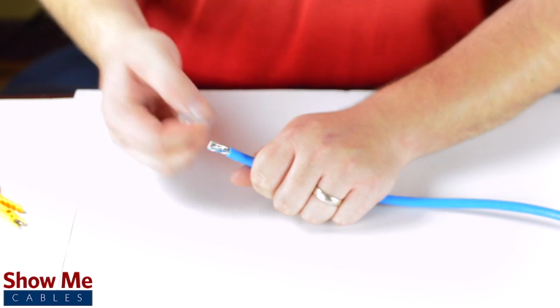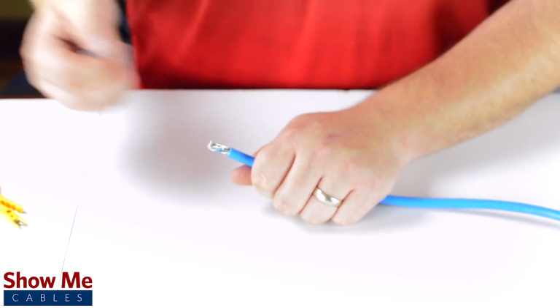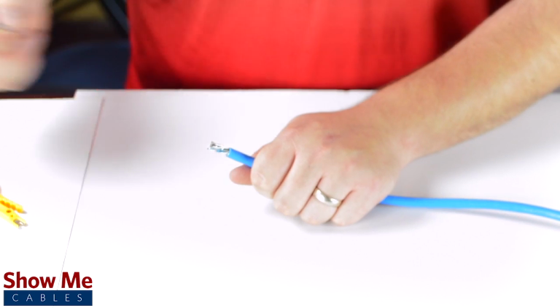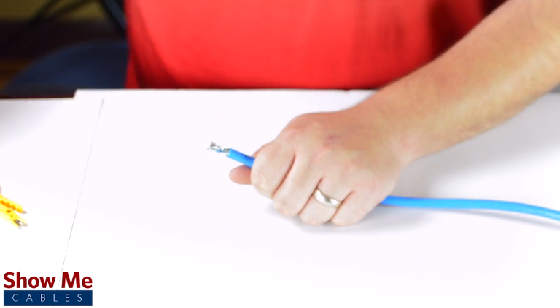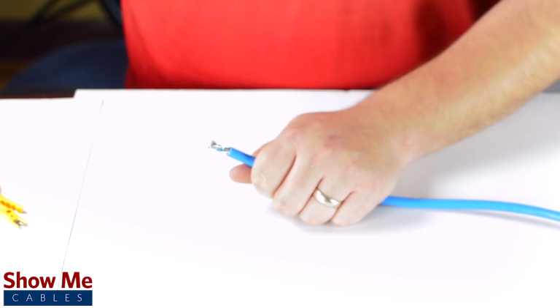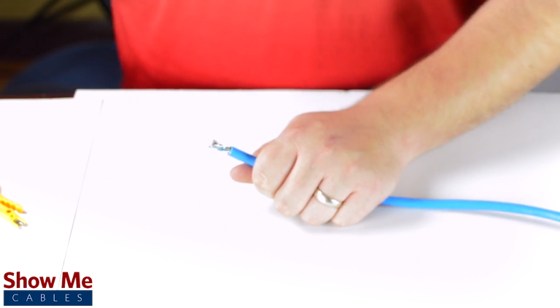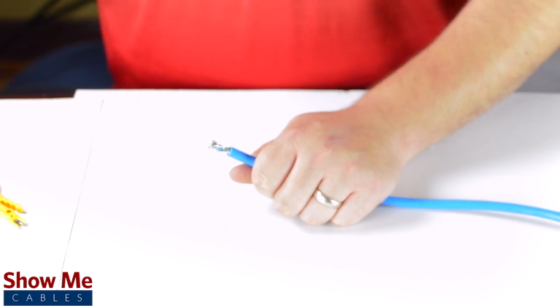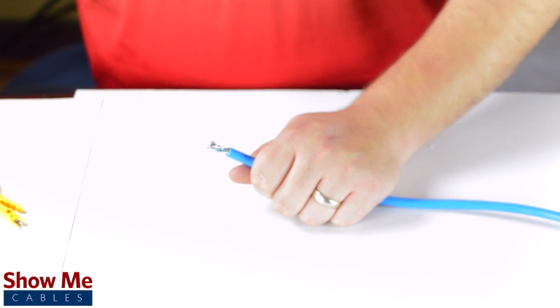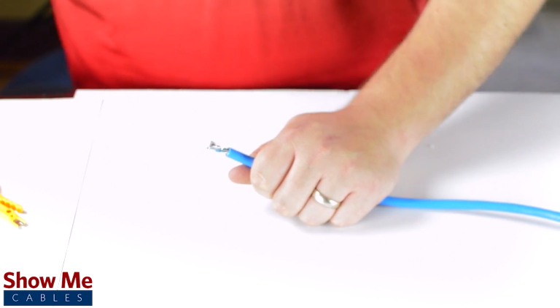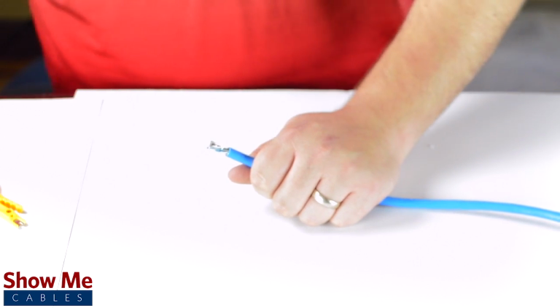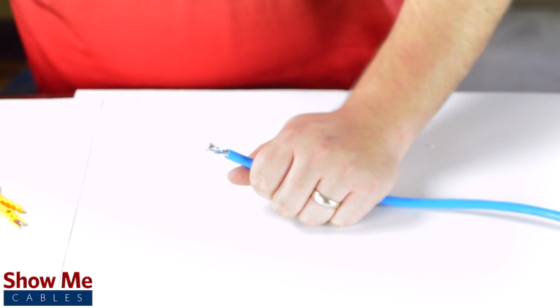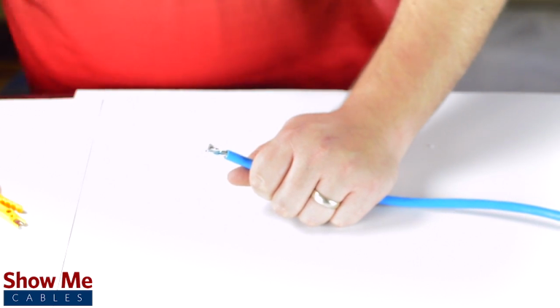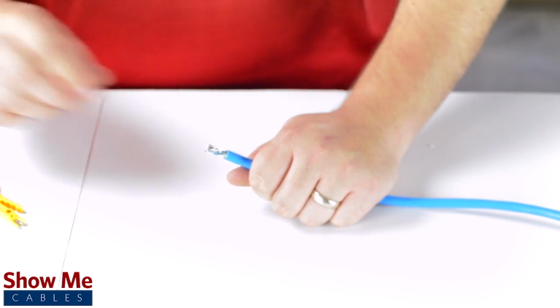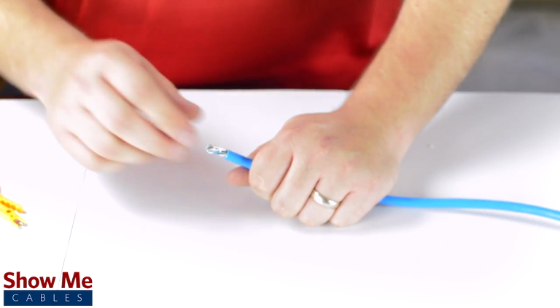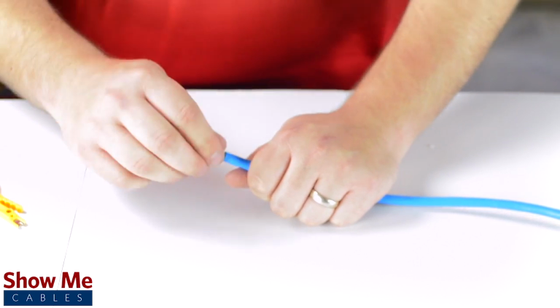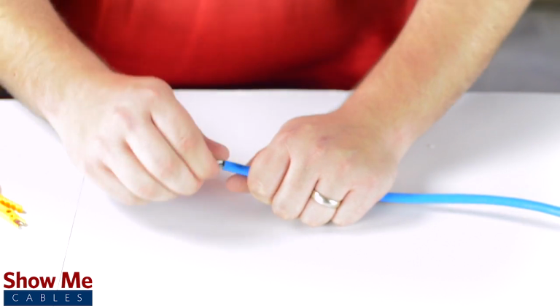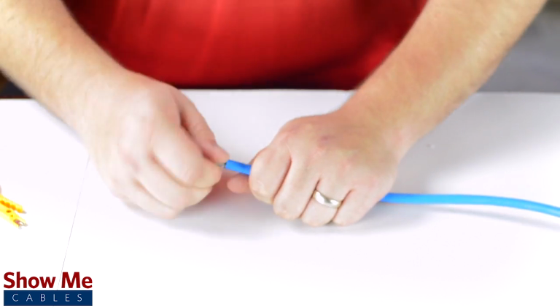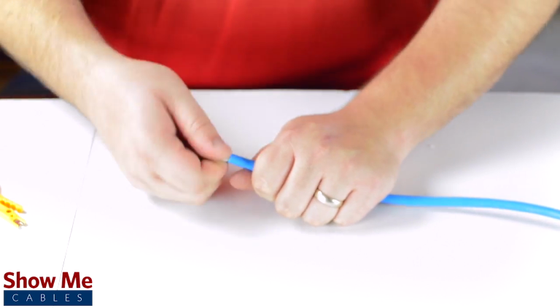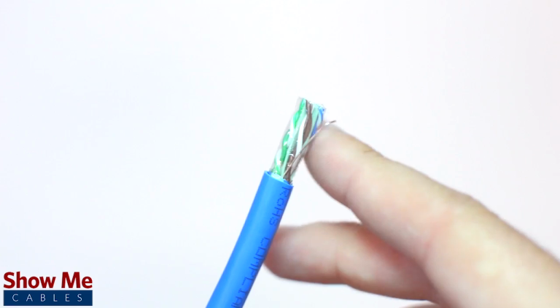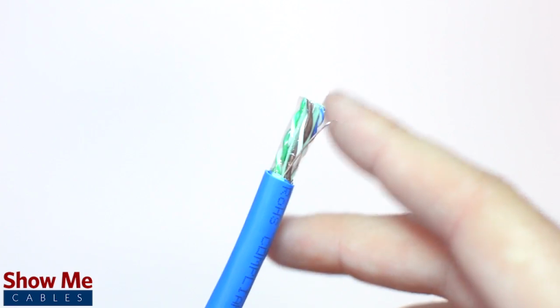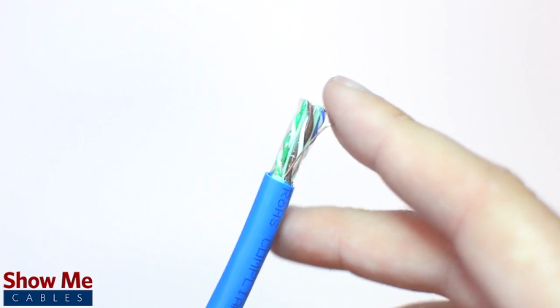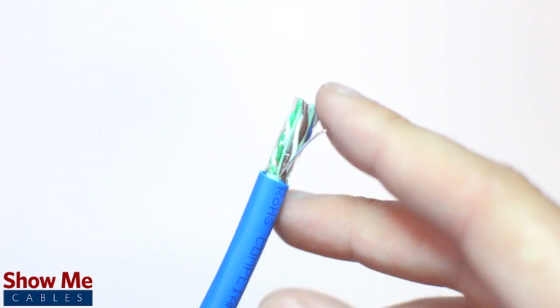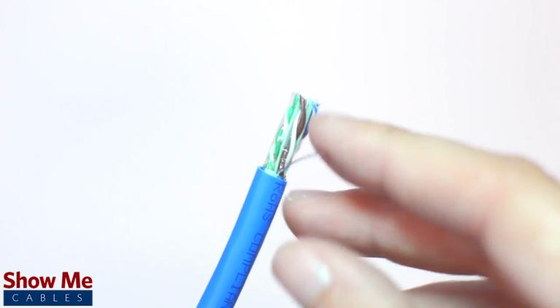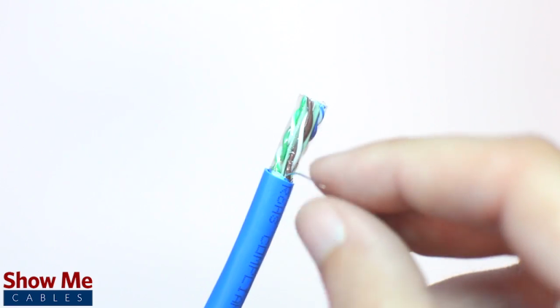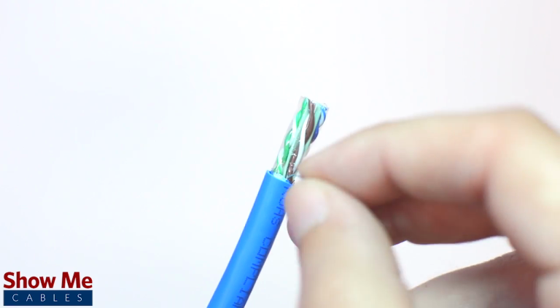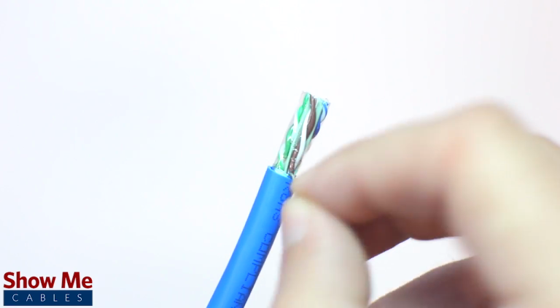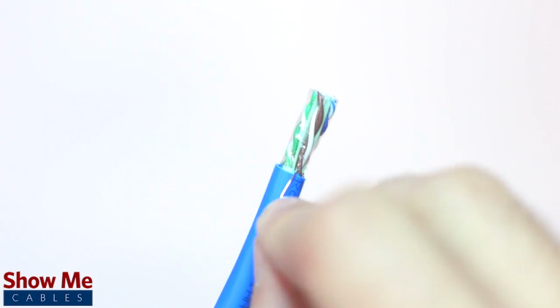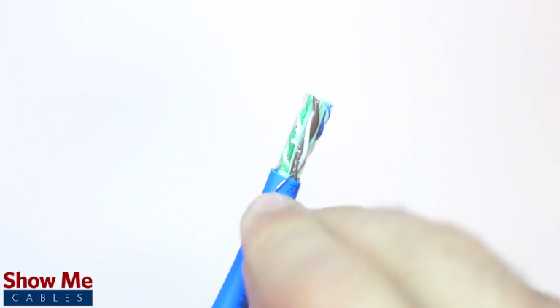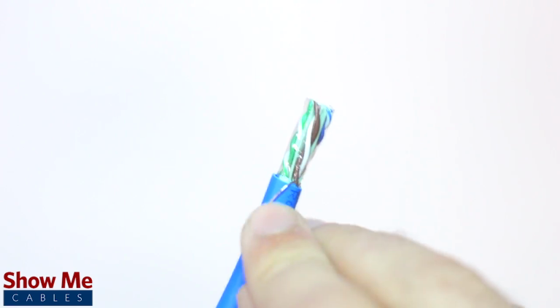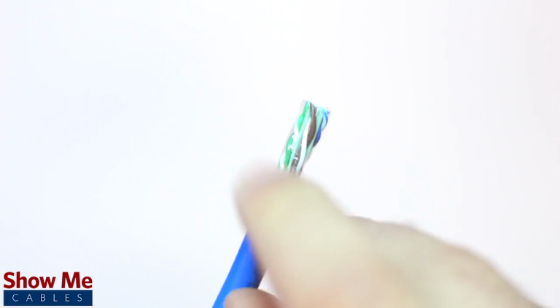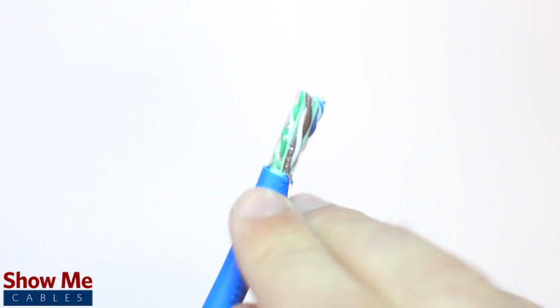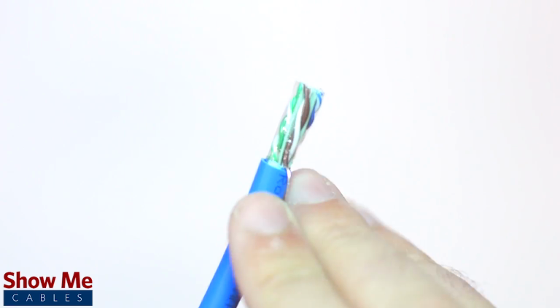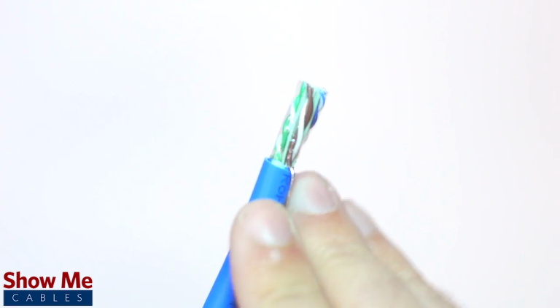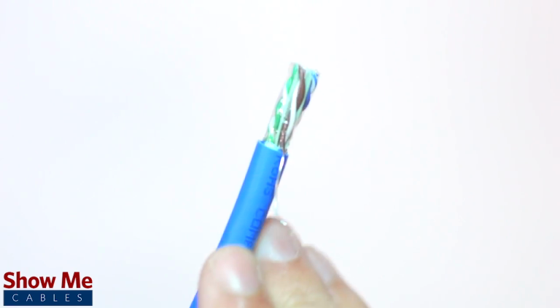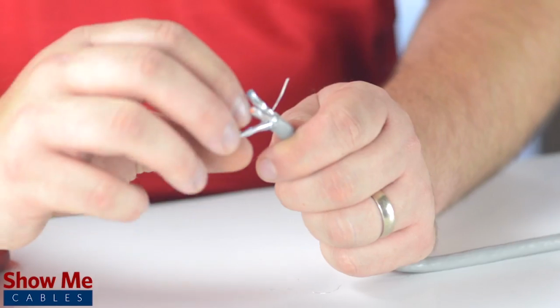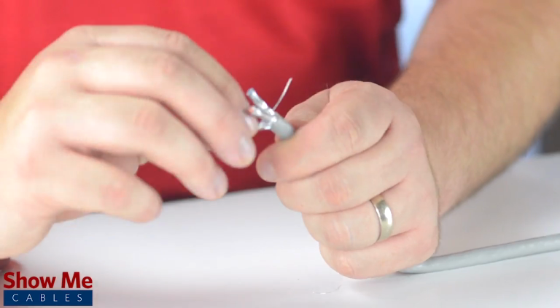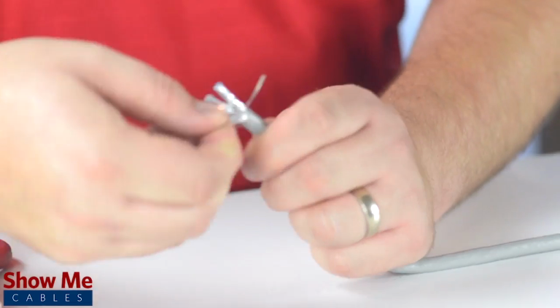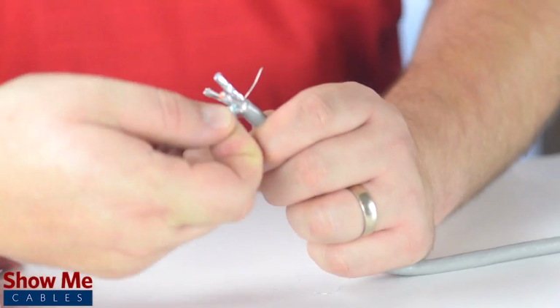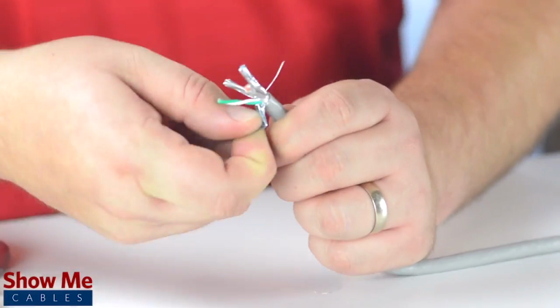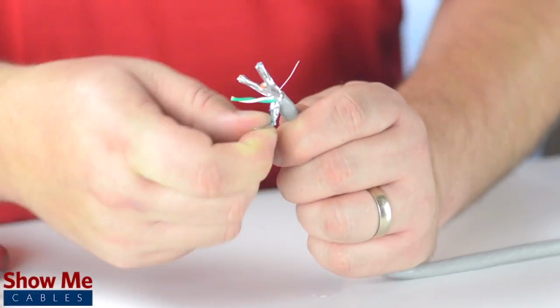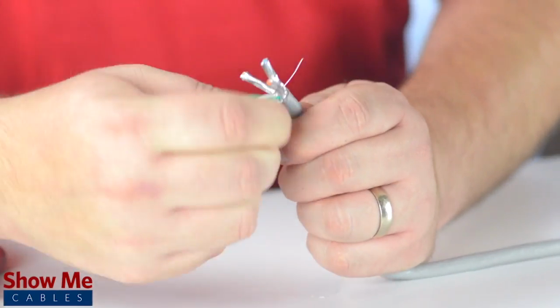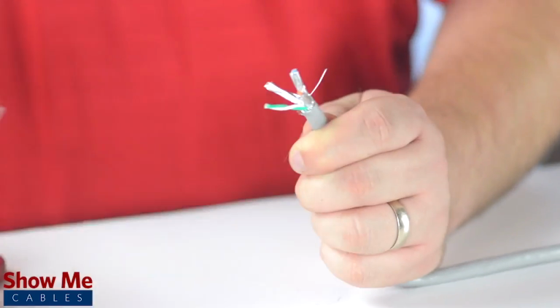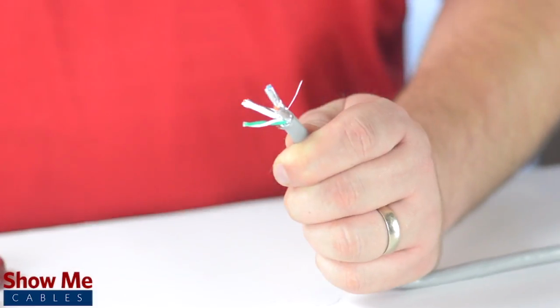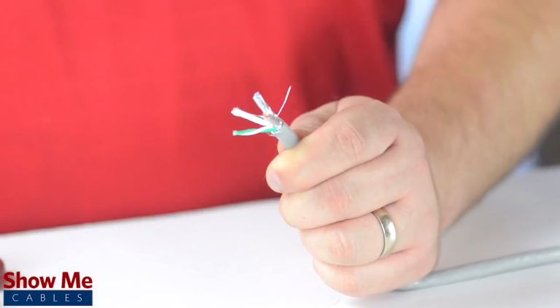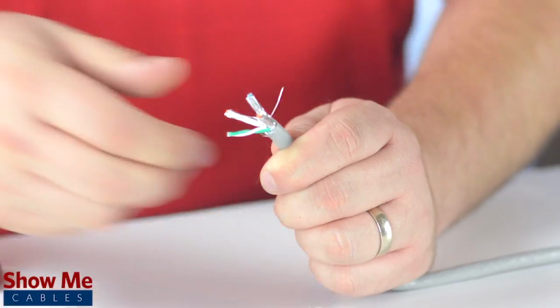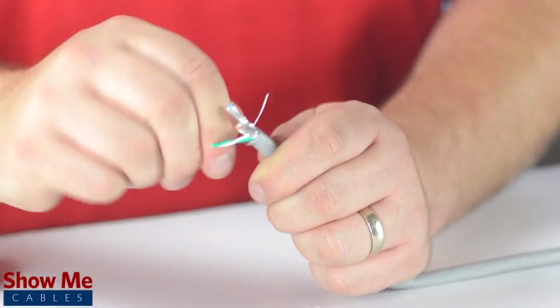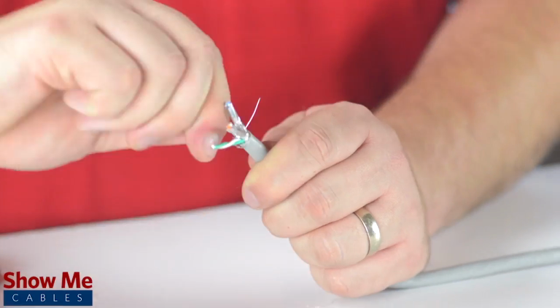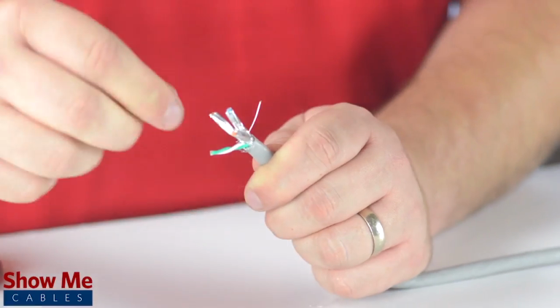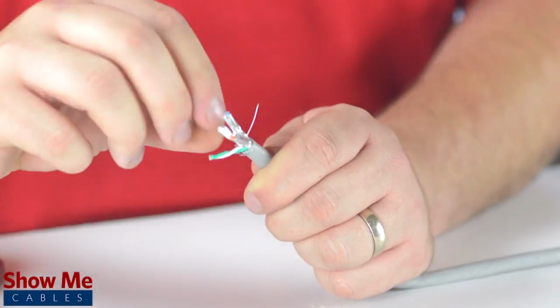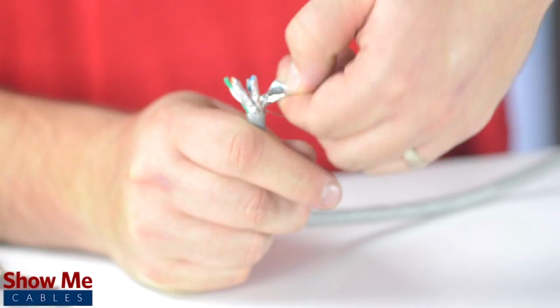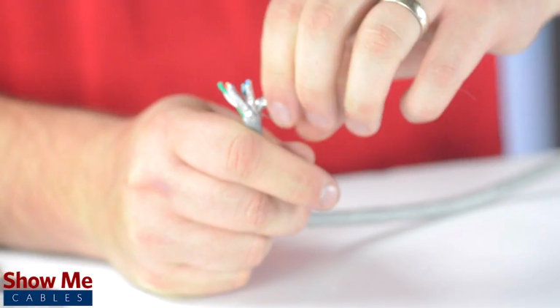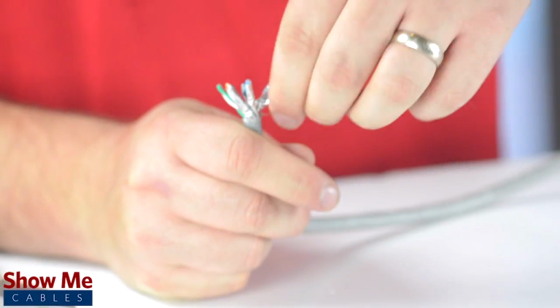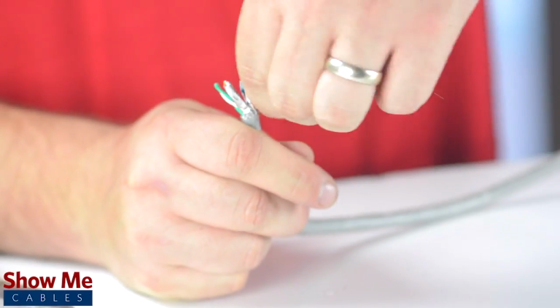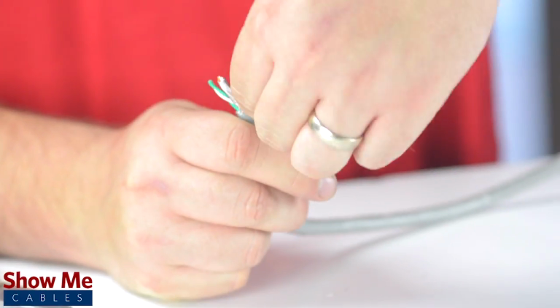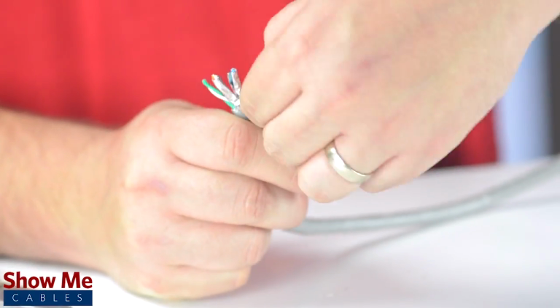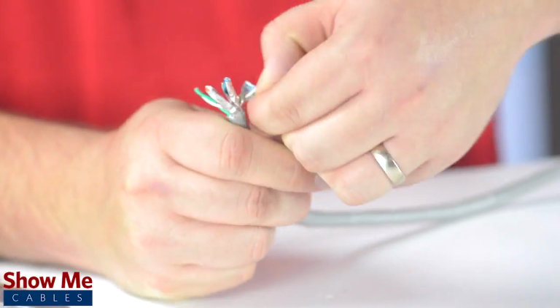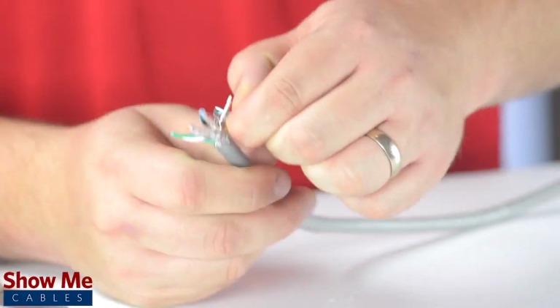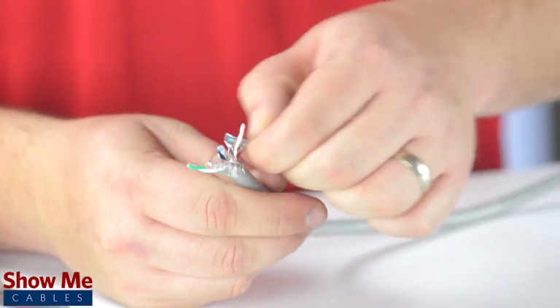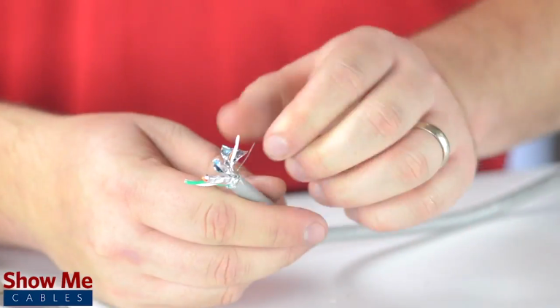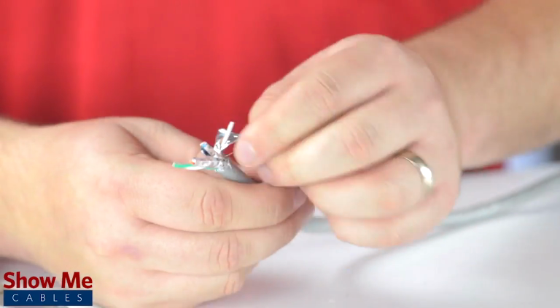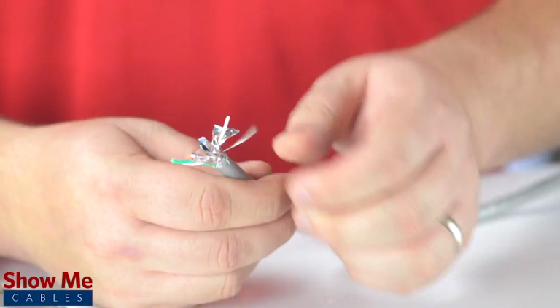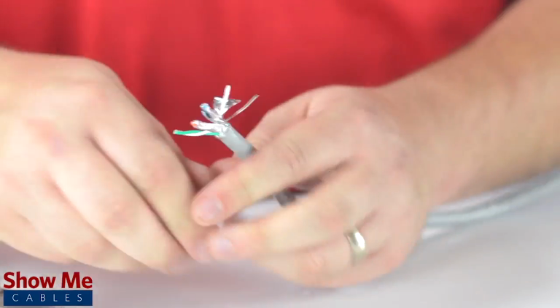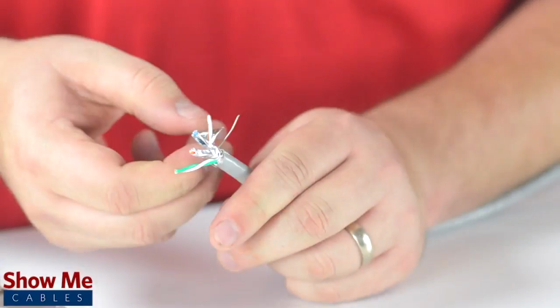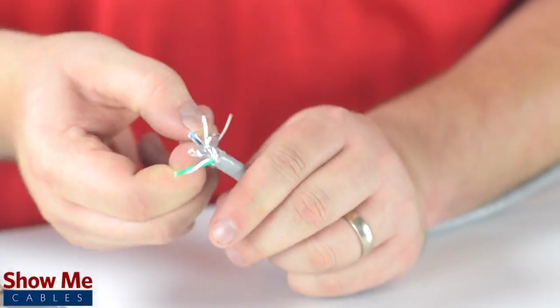Remove the shield from around the conductors and fold back the drain wire. For CAT7 cable, there is an additional shield surrounding each pair.